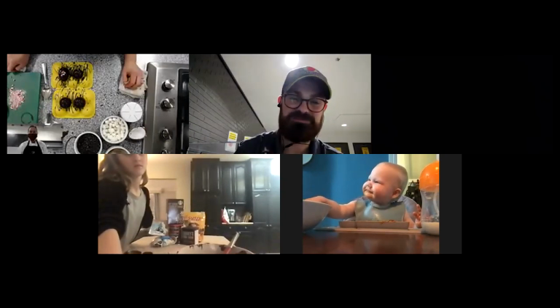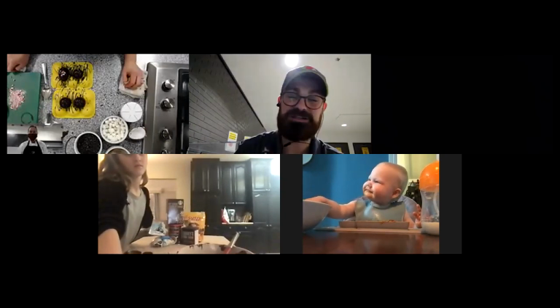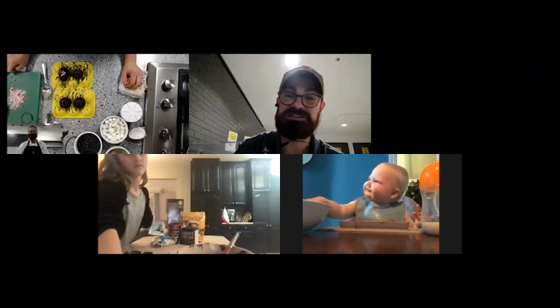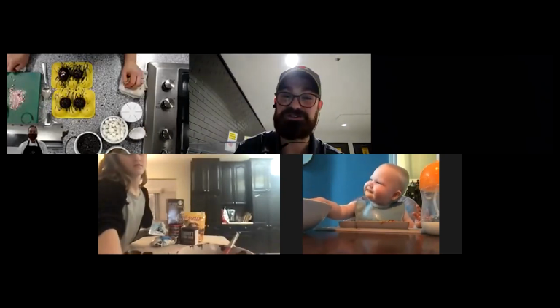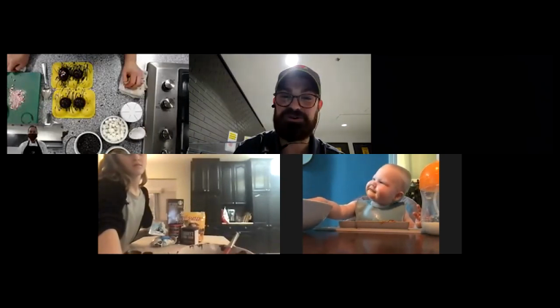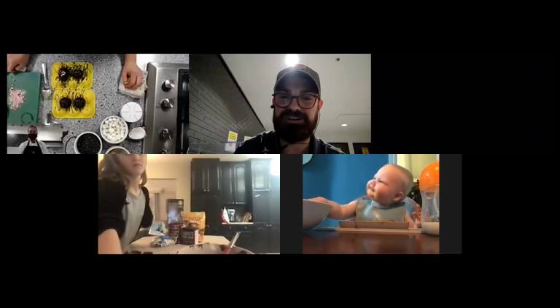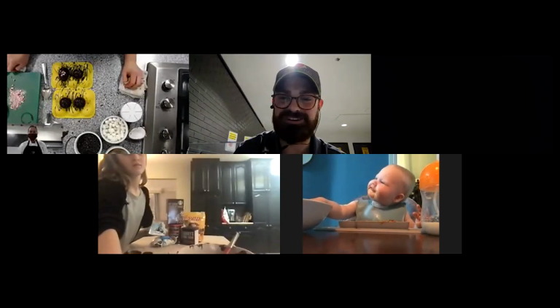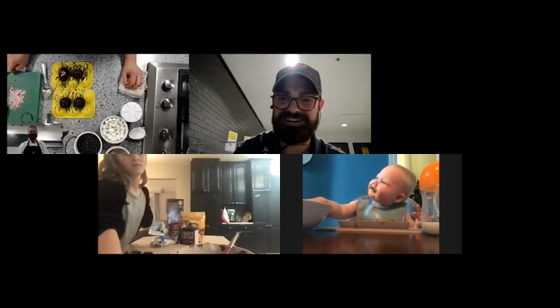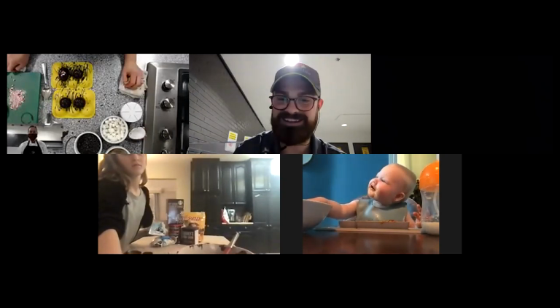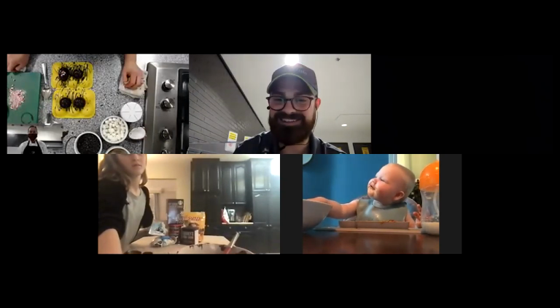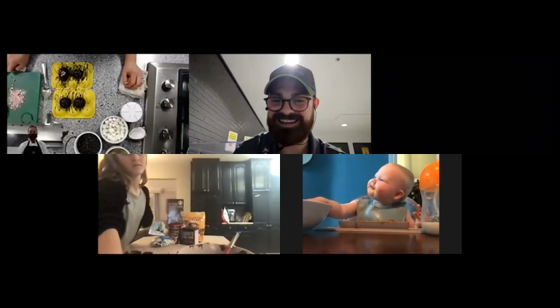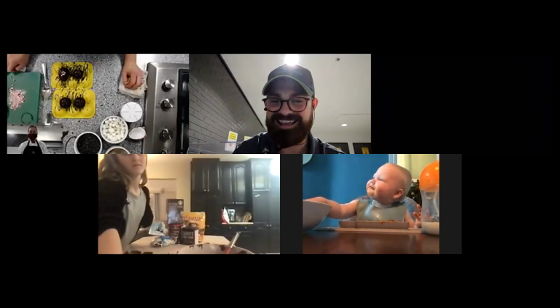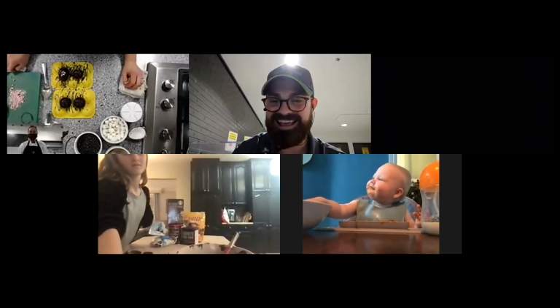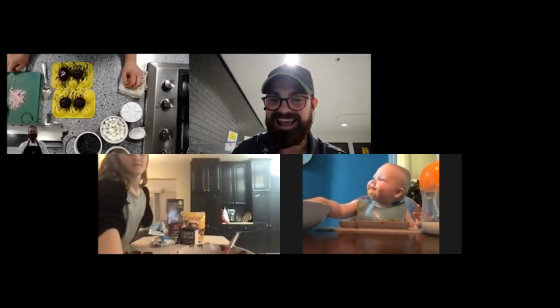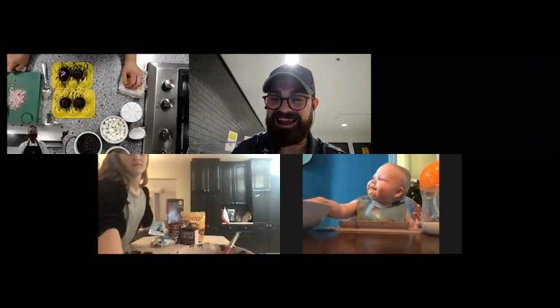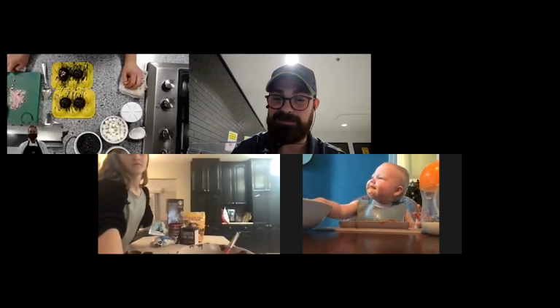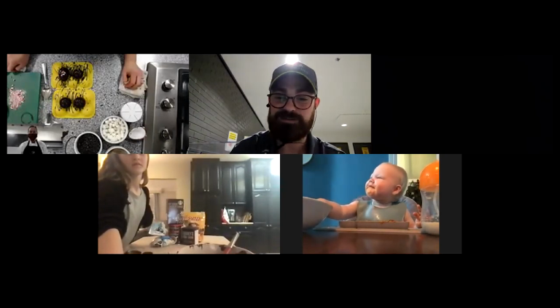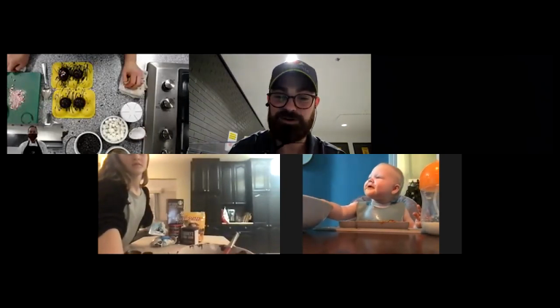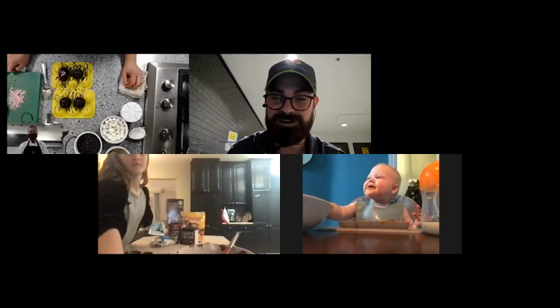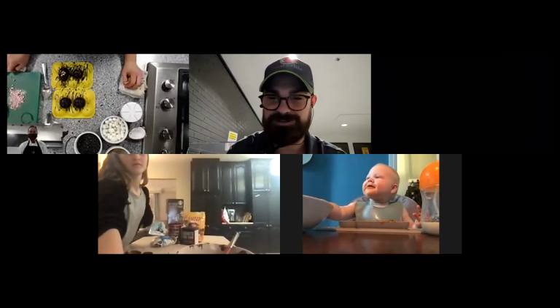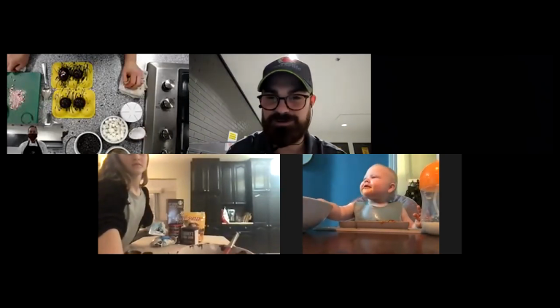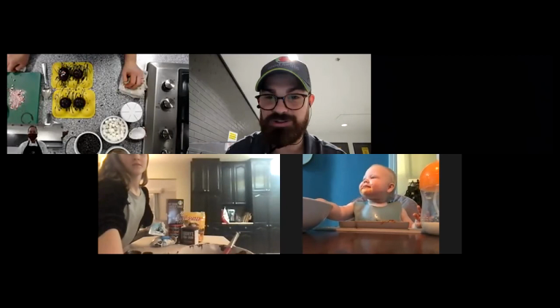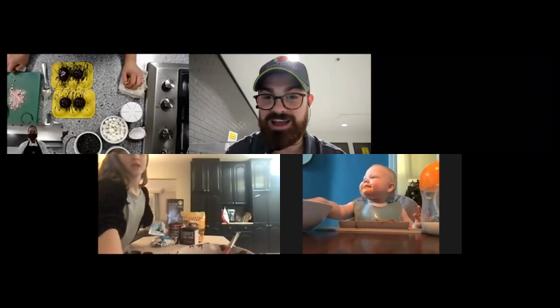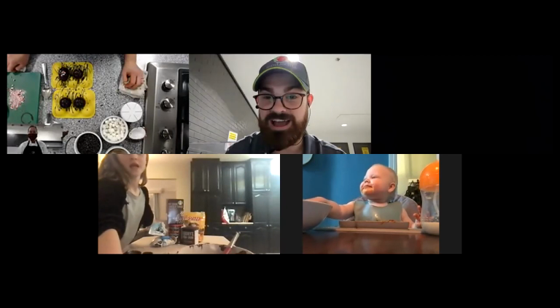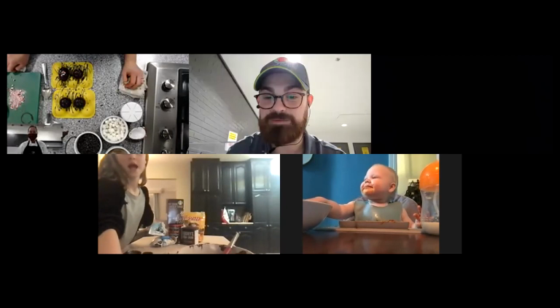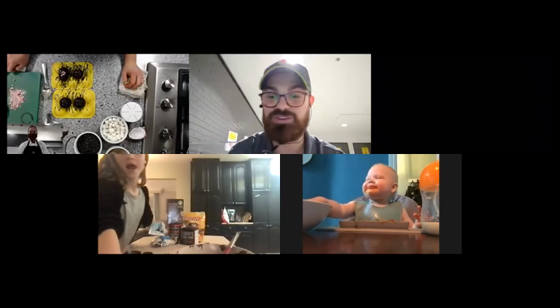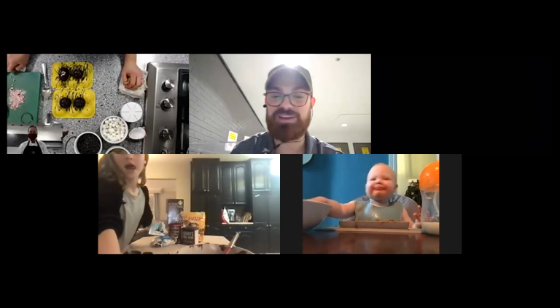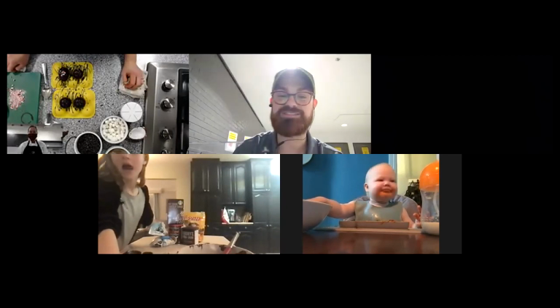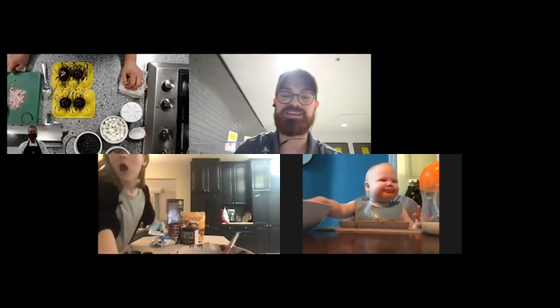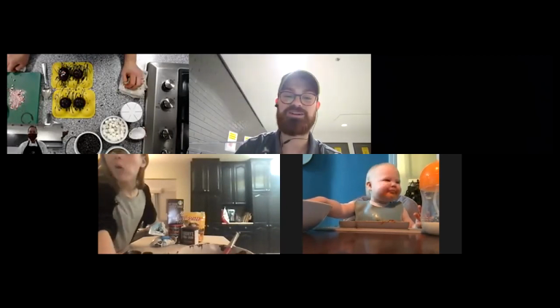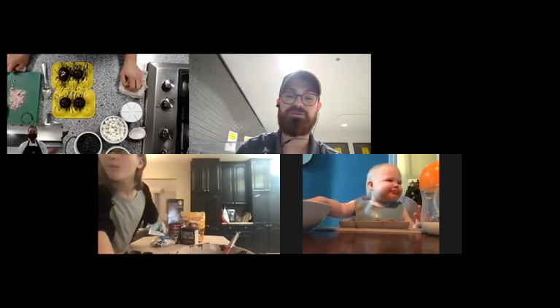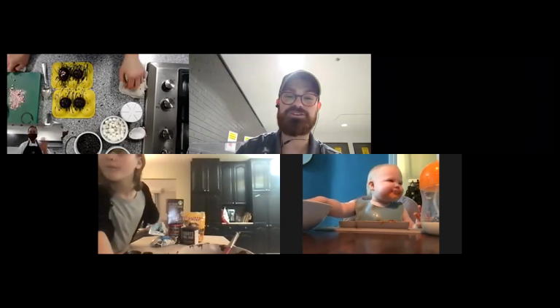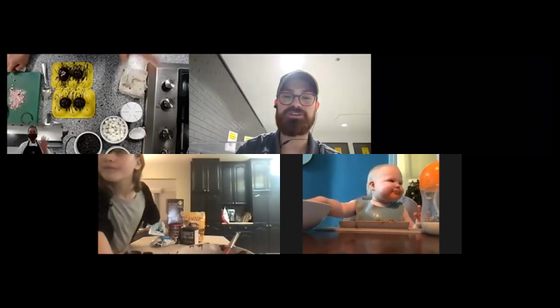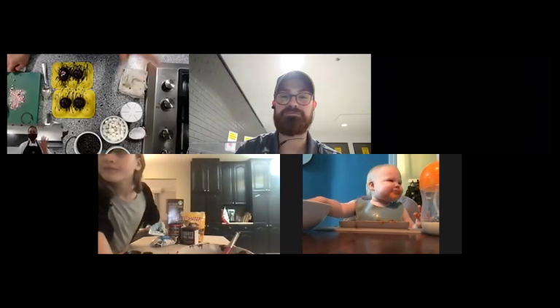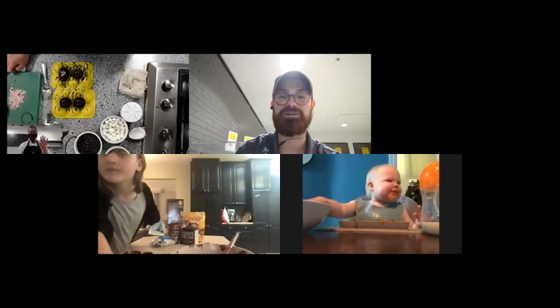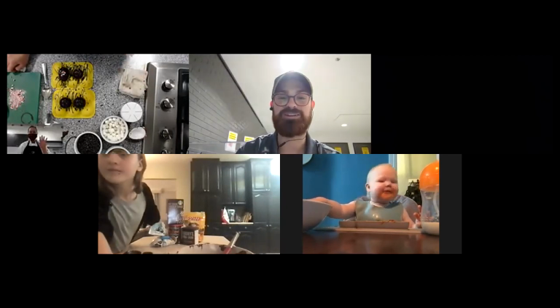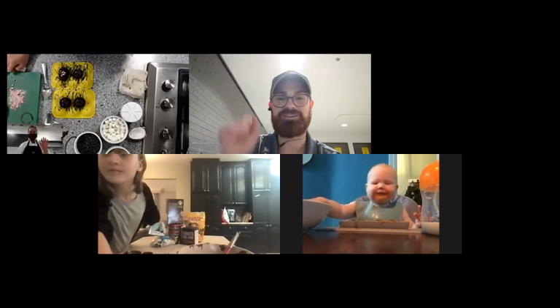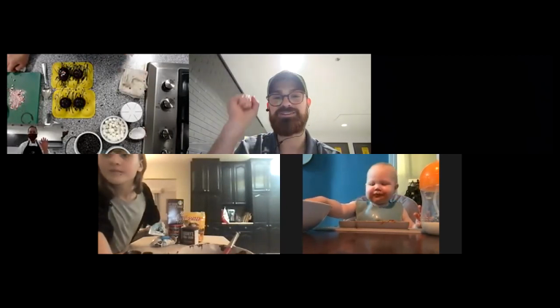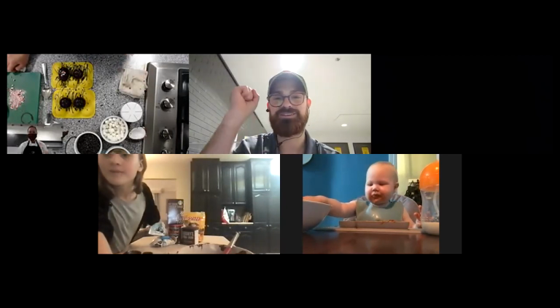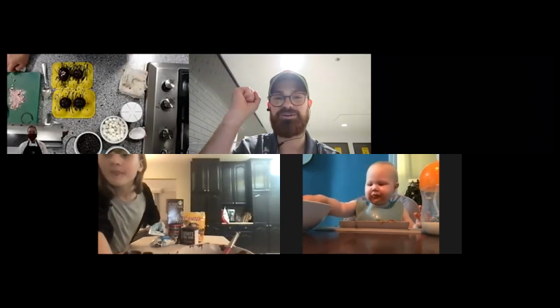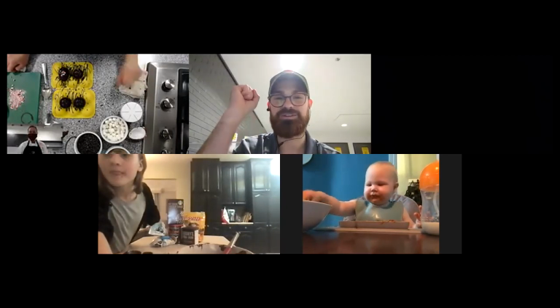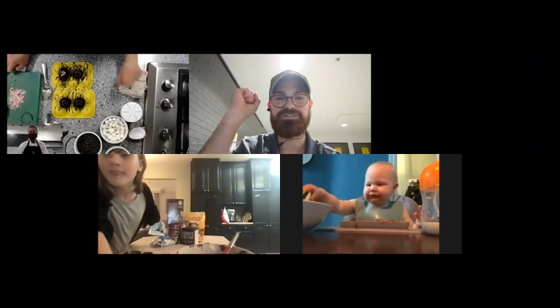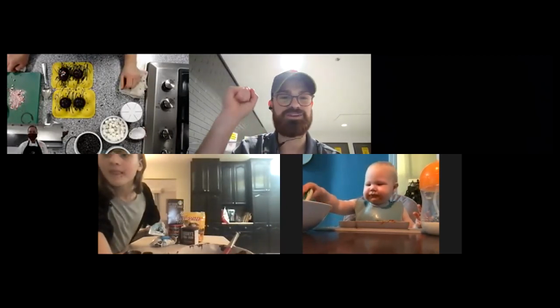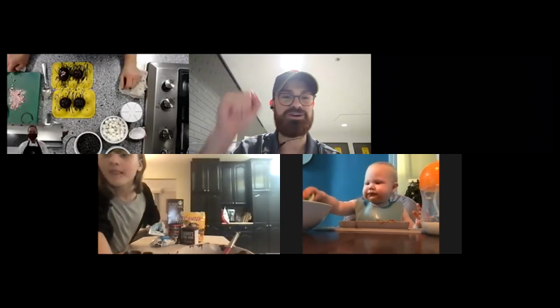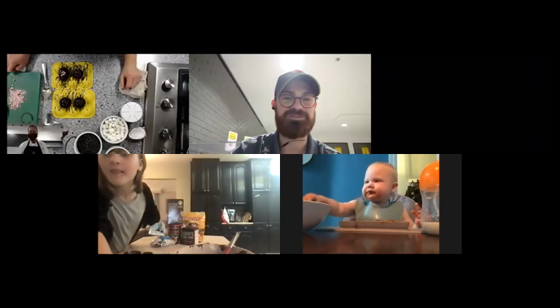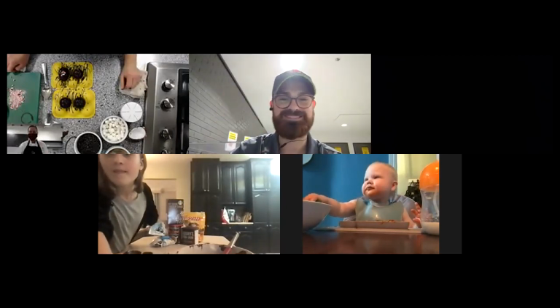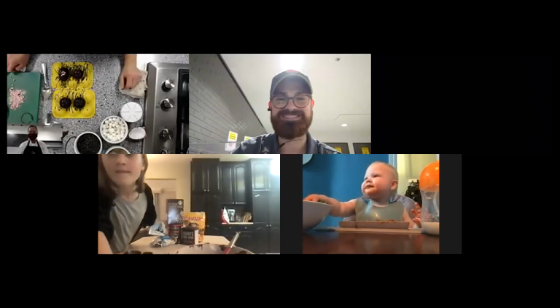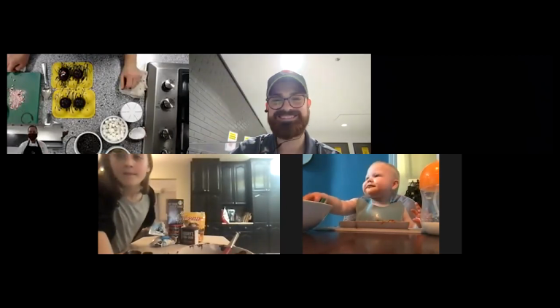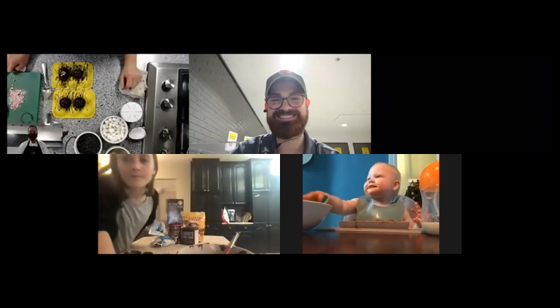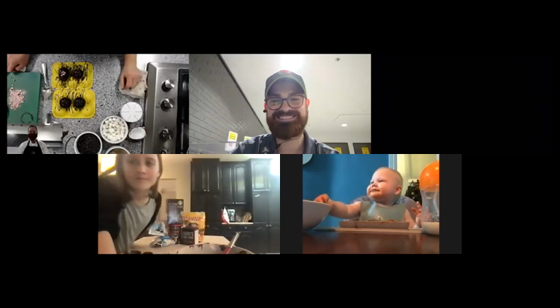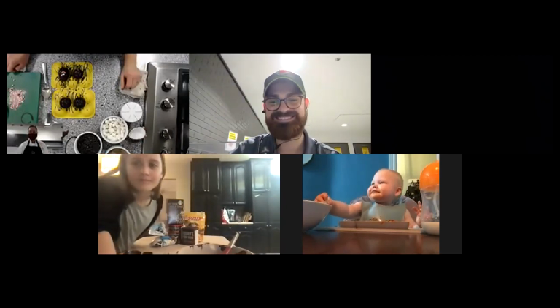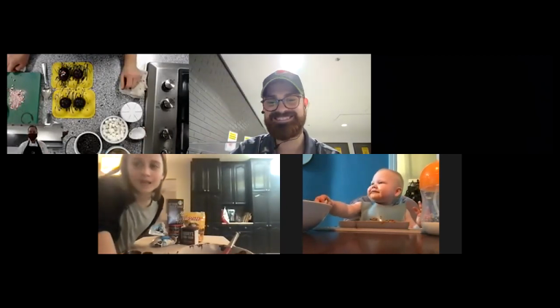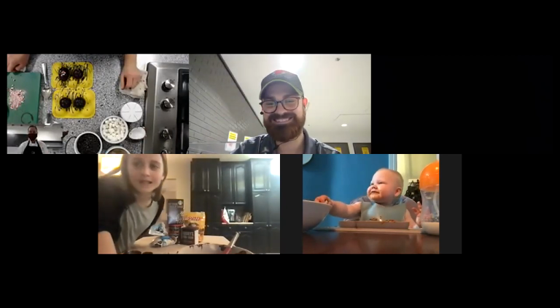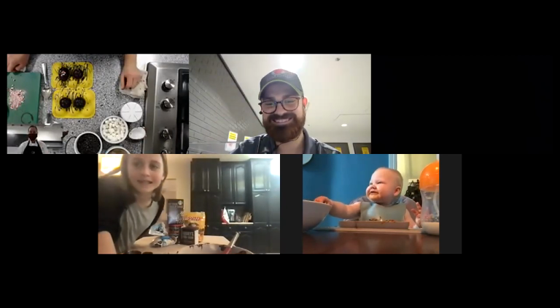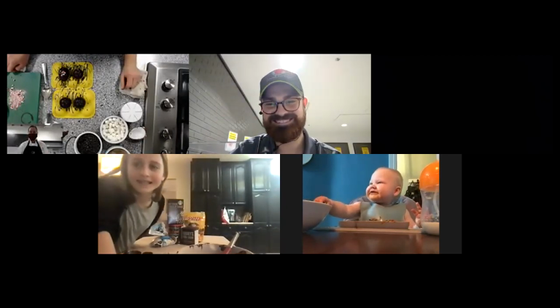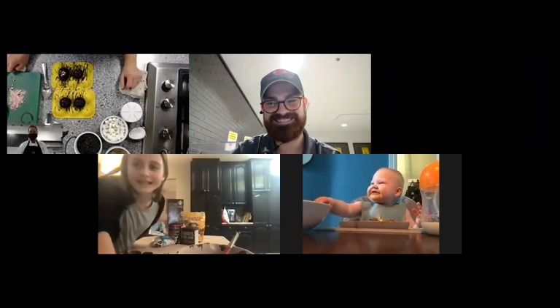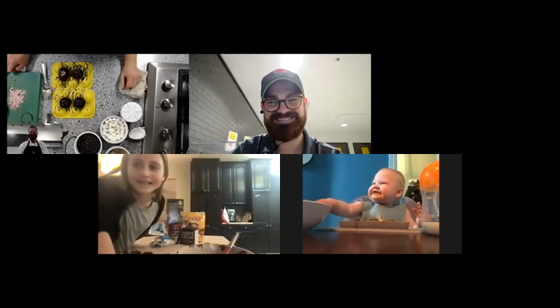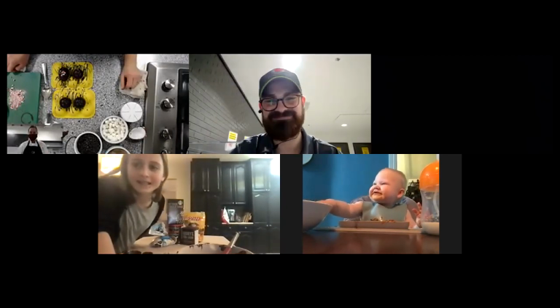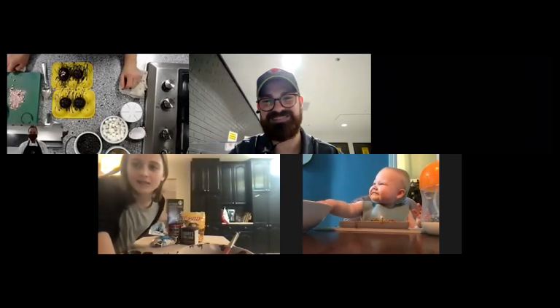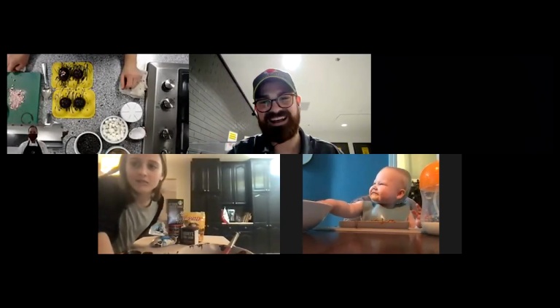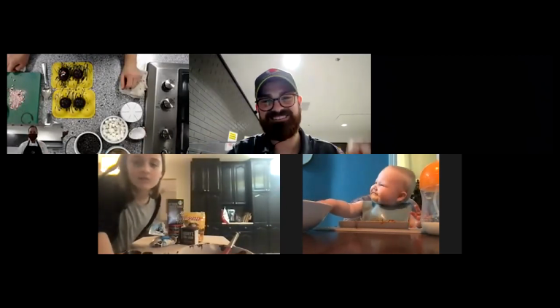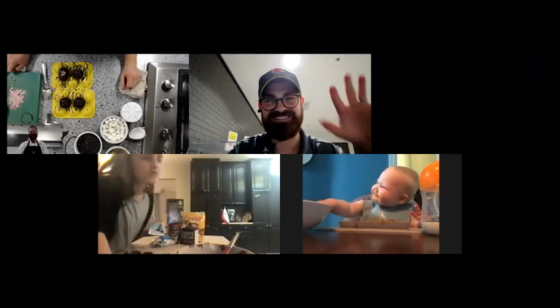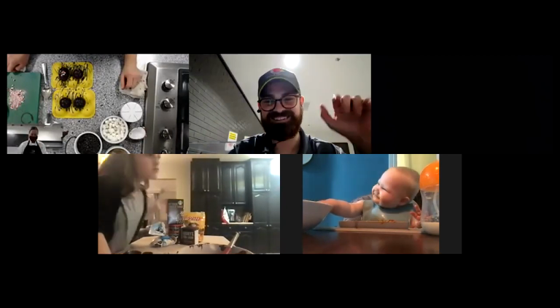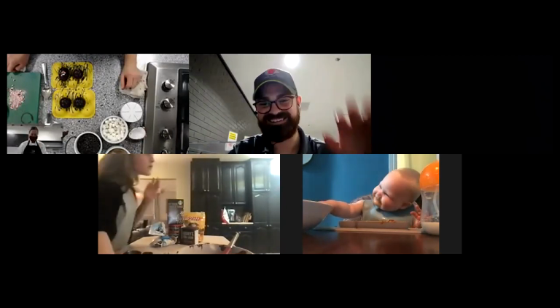Thank you all so much, please enjoy your evening, and I'm sorry to all the Habs fans that are watching — but let's go! Thanks everyone!